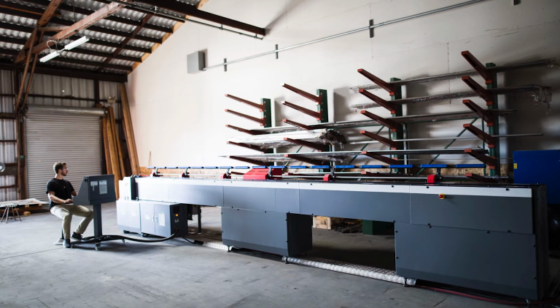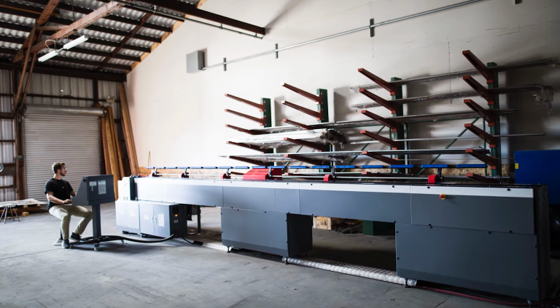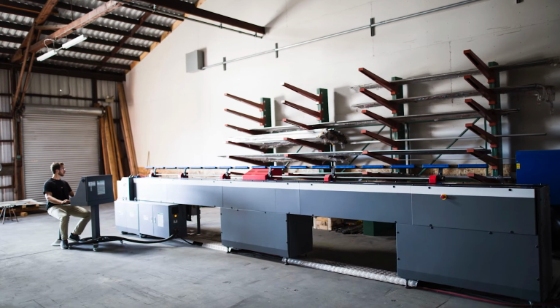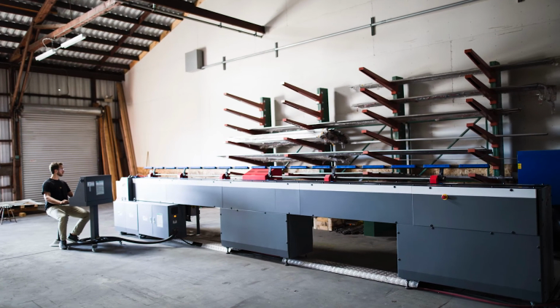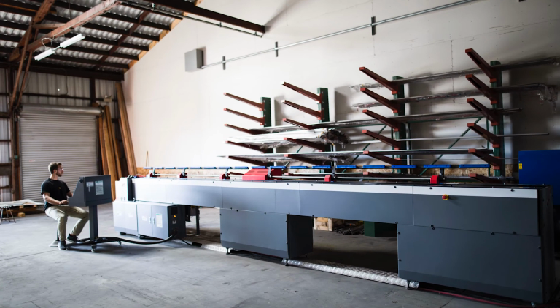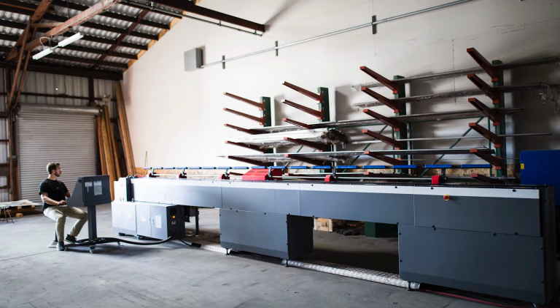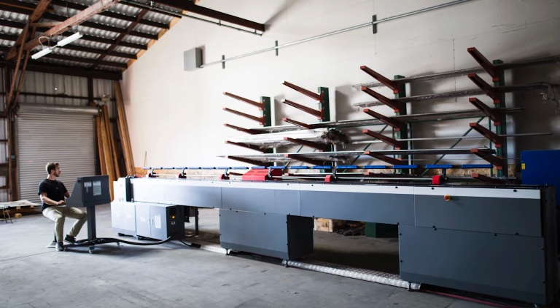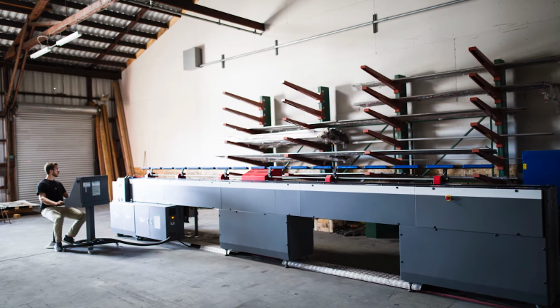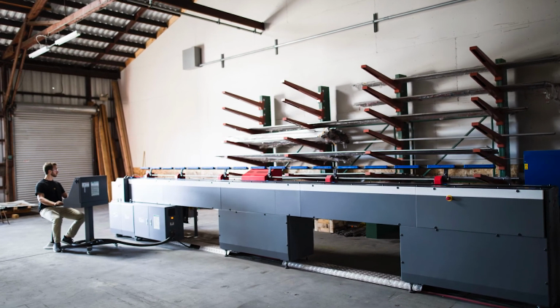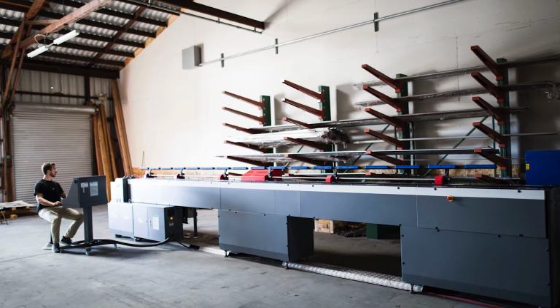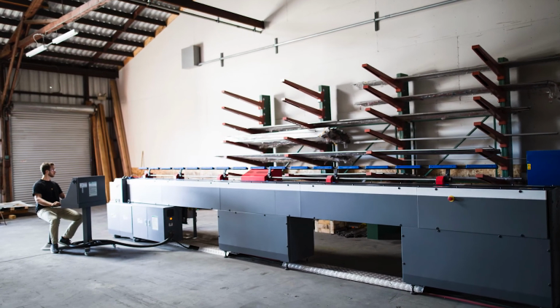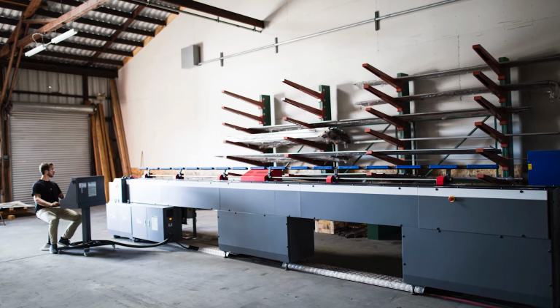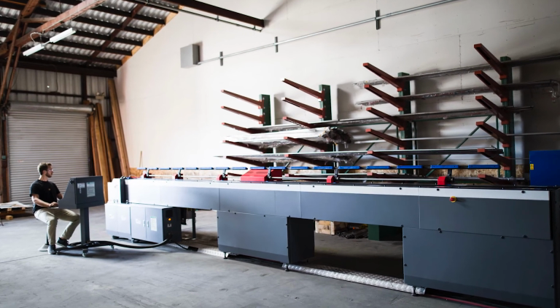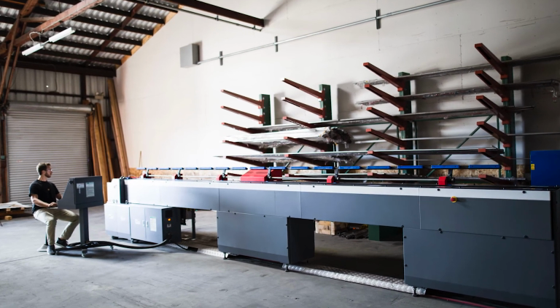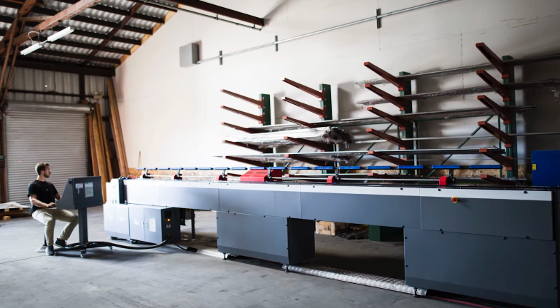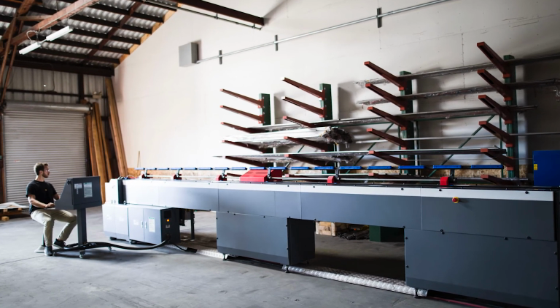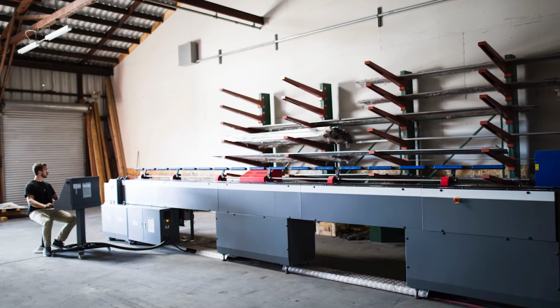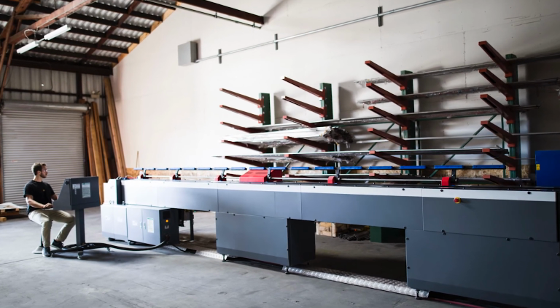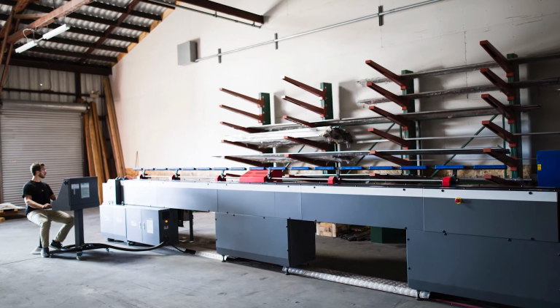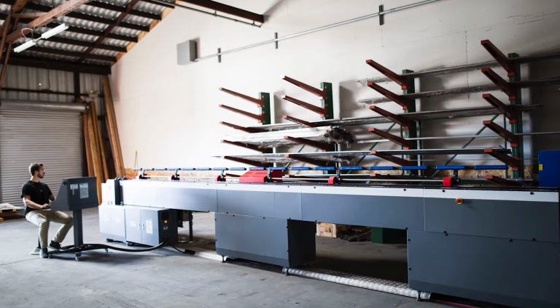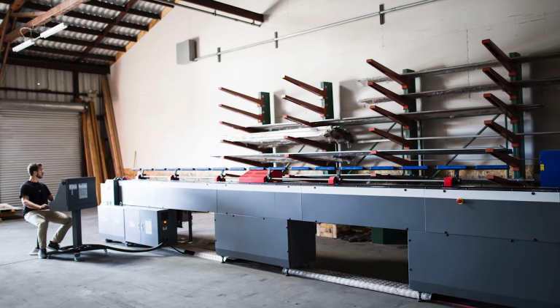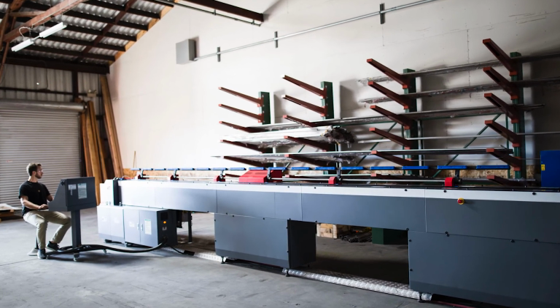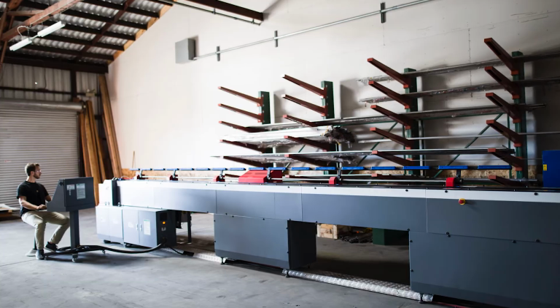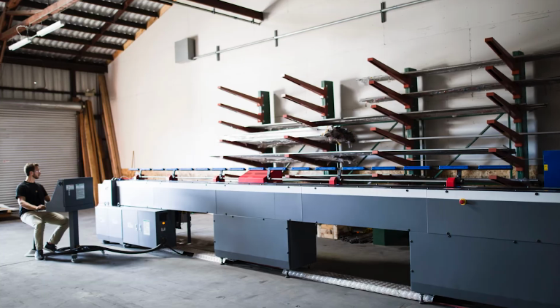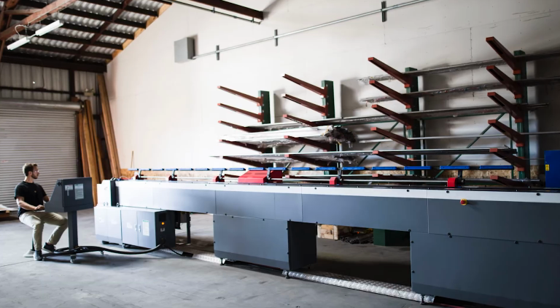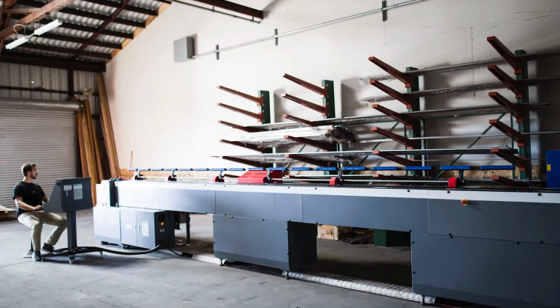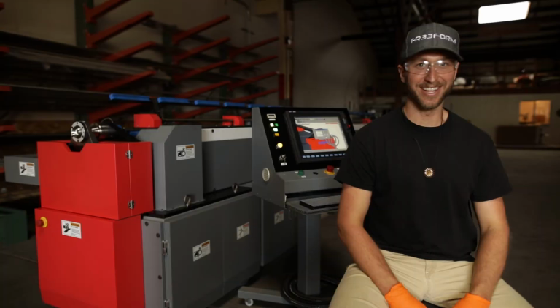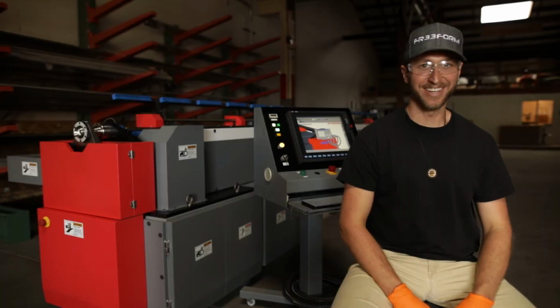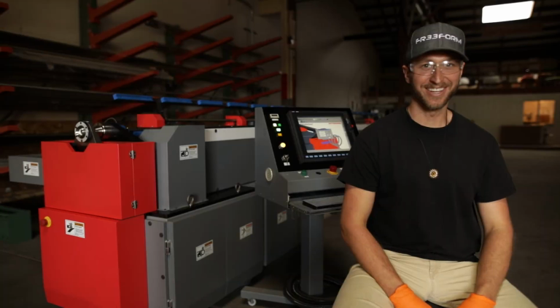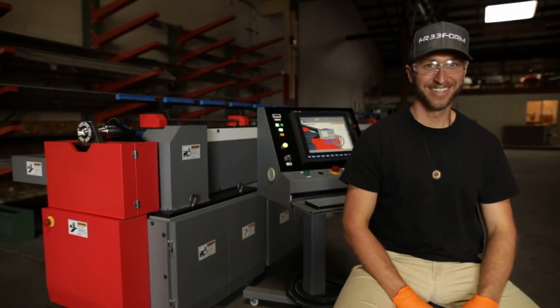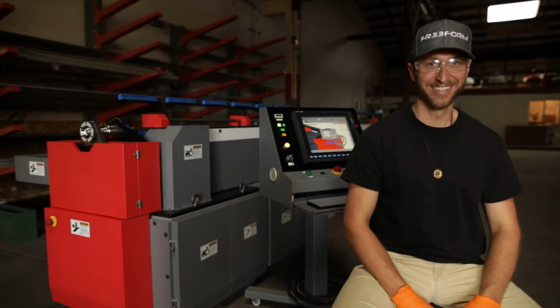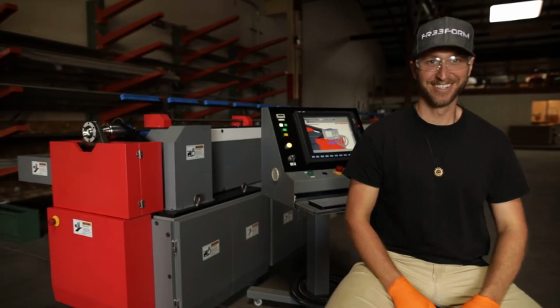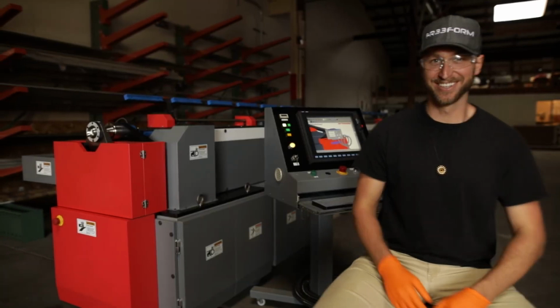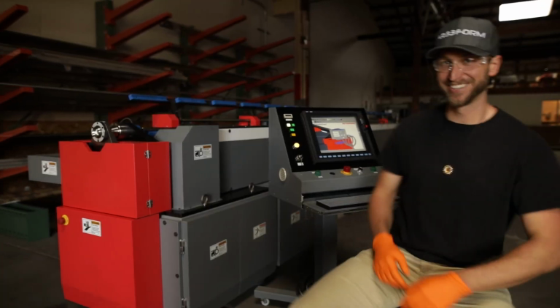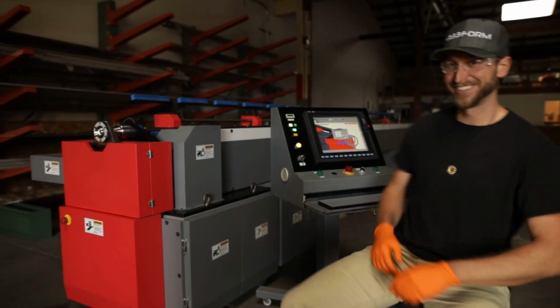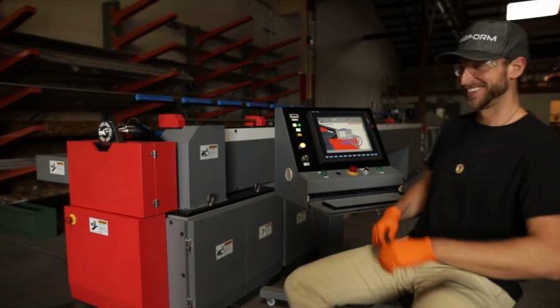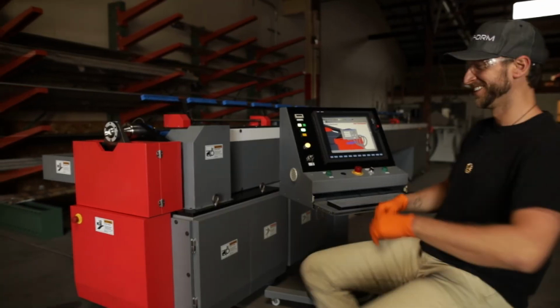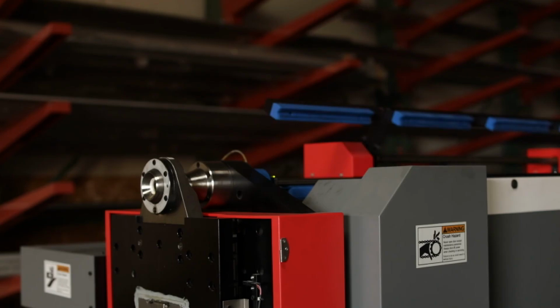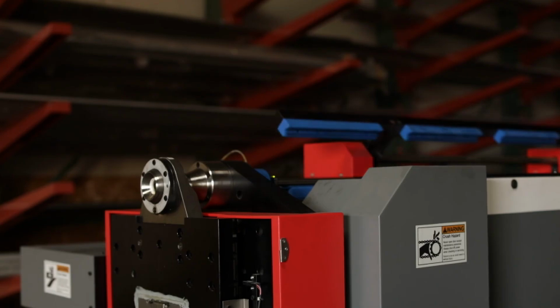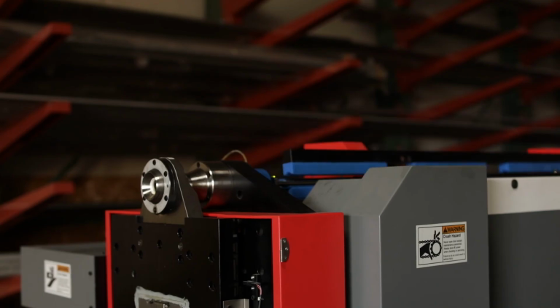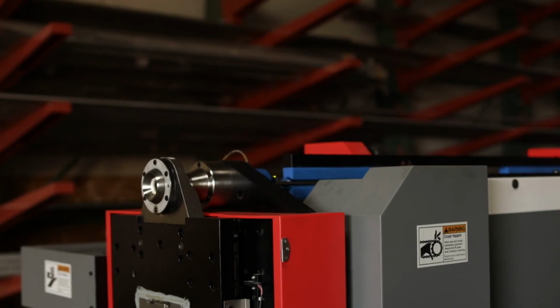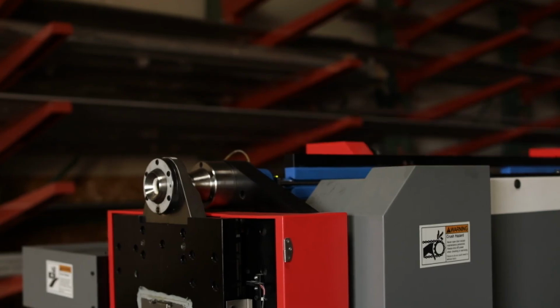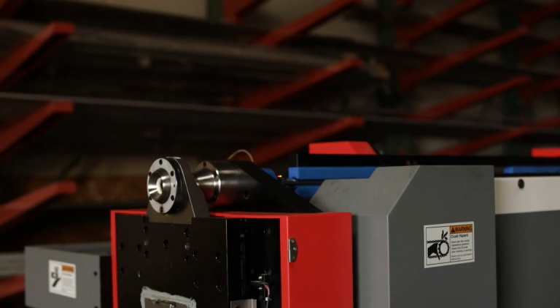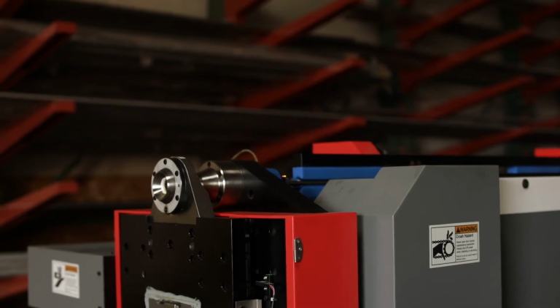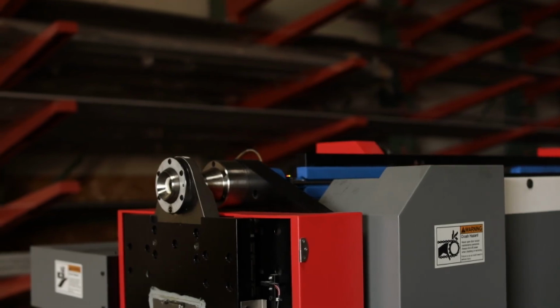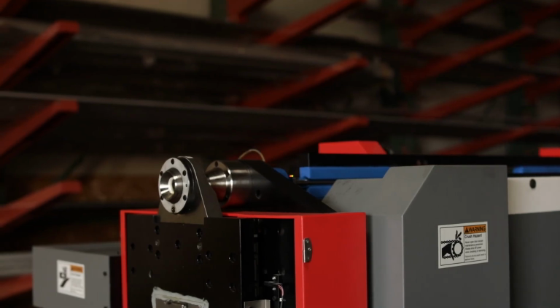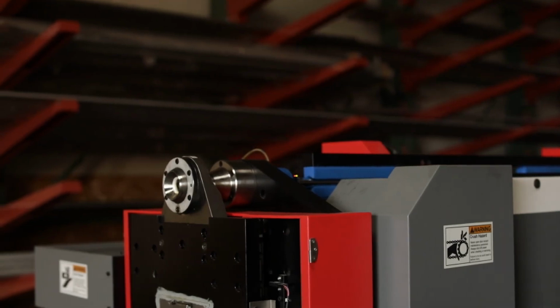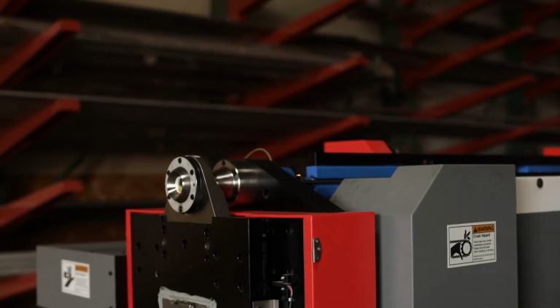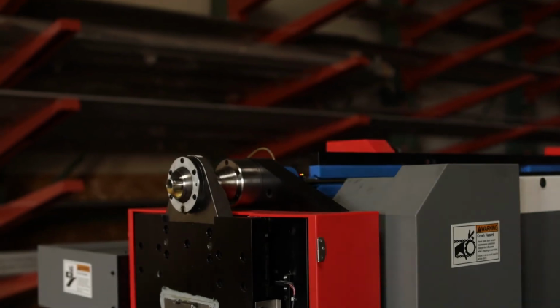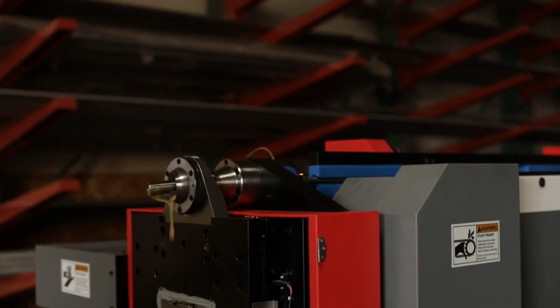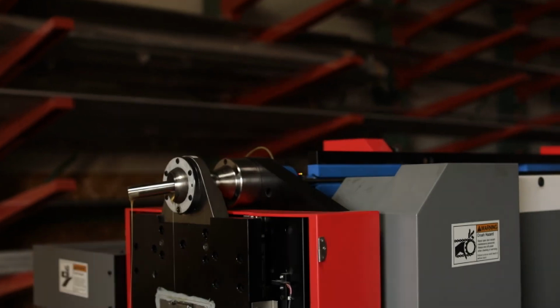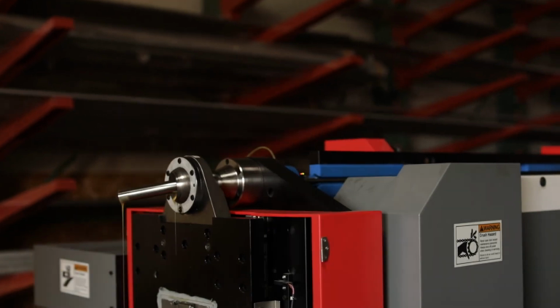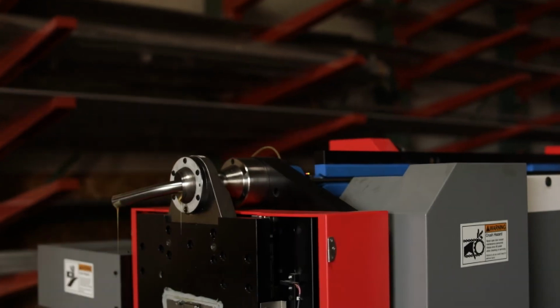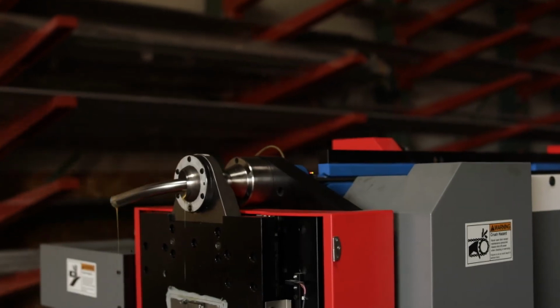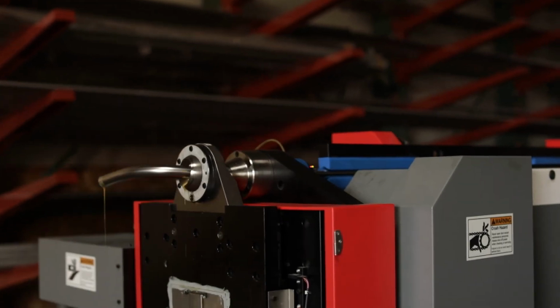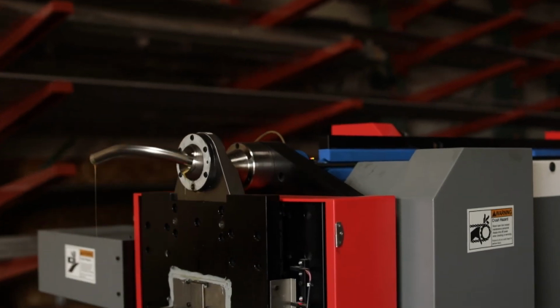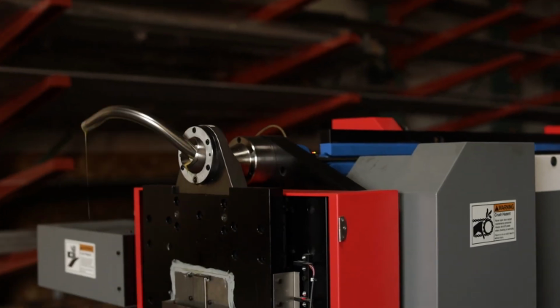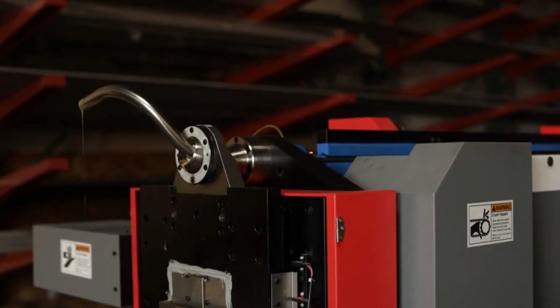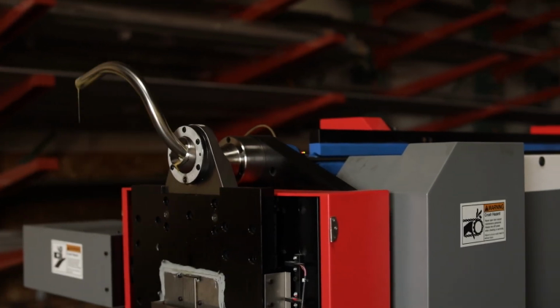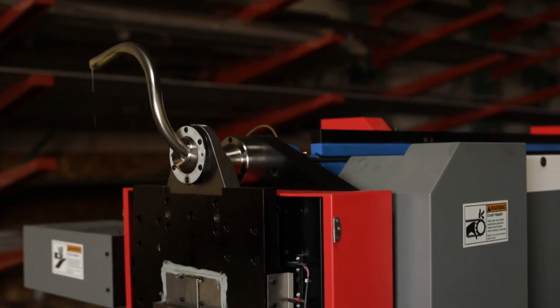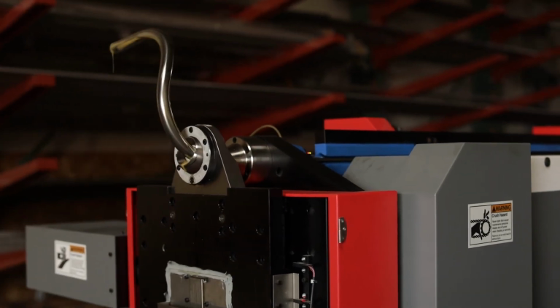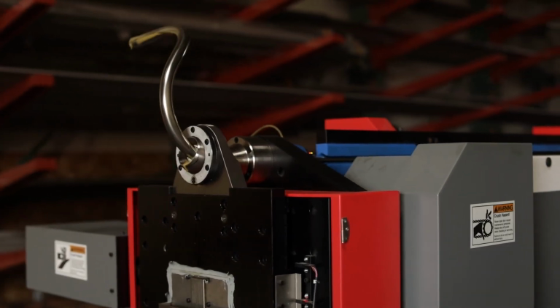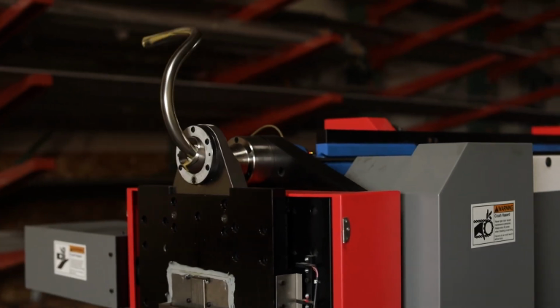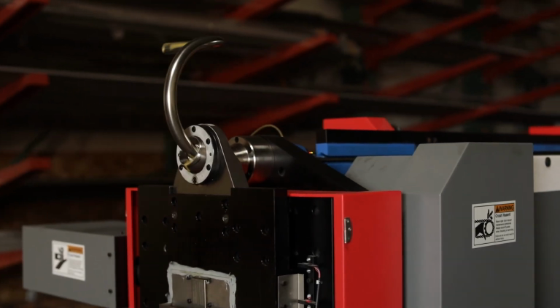If you think the Nissan Pipe Bender is right for your company, just reach out to us. We'll prototype your parts and you can decide if the machine is right for you.